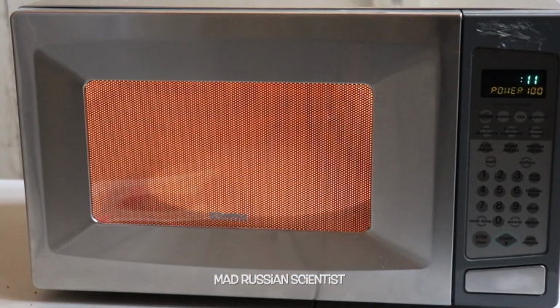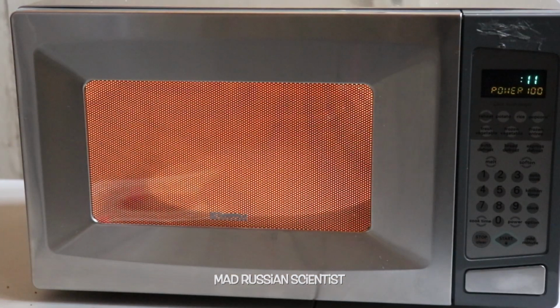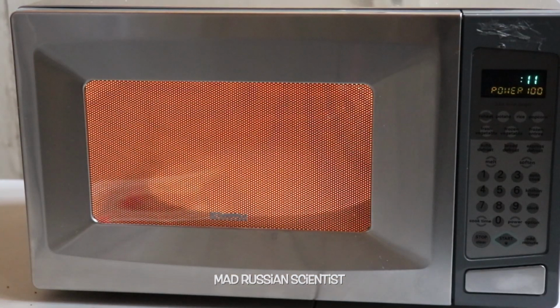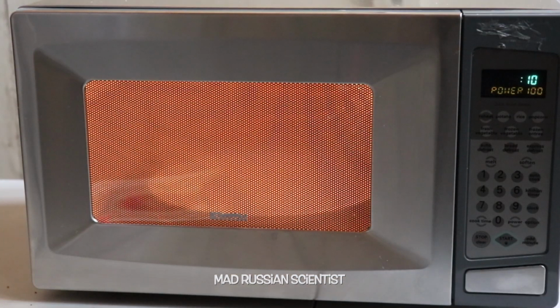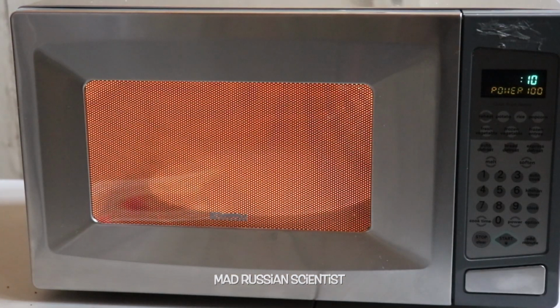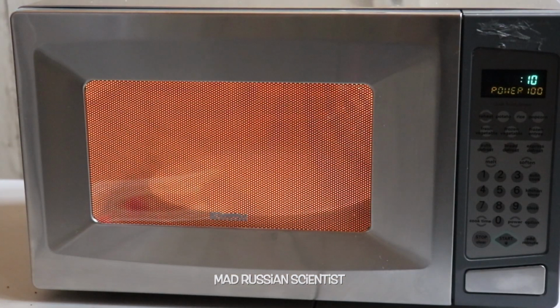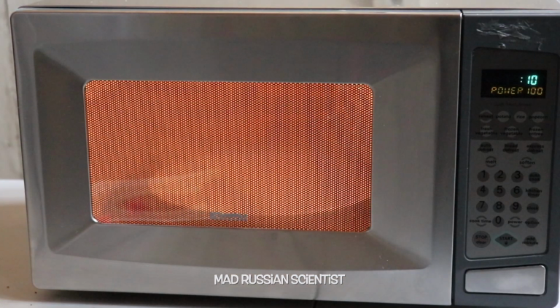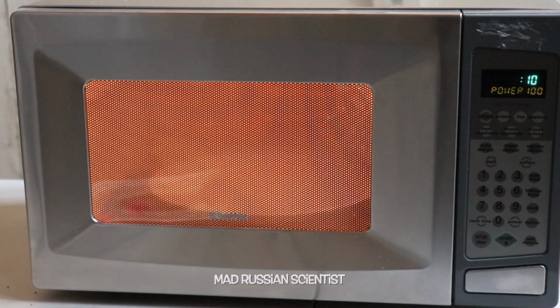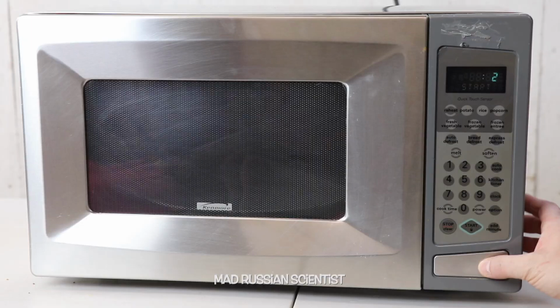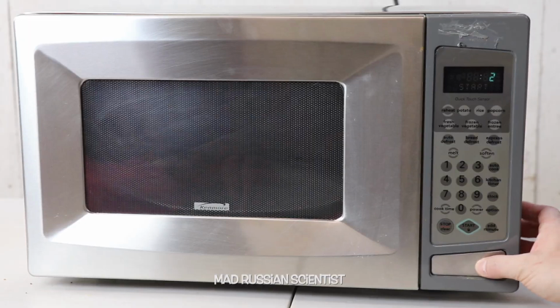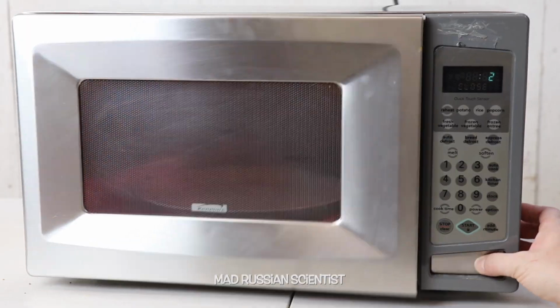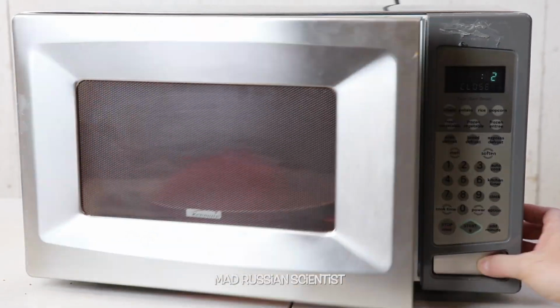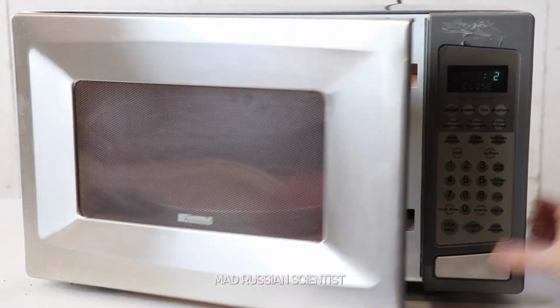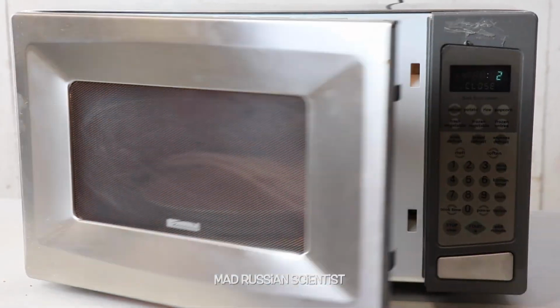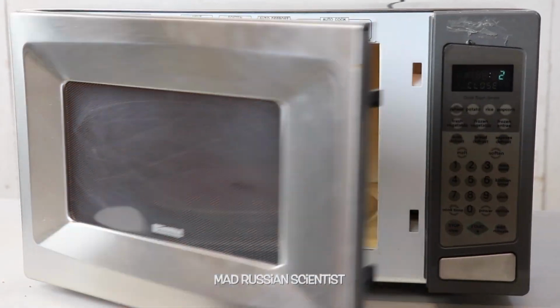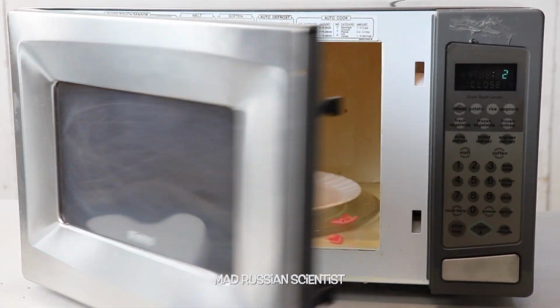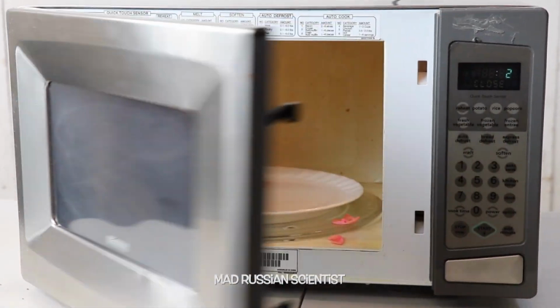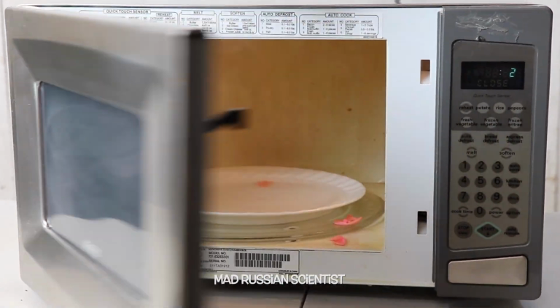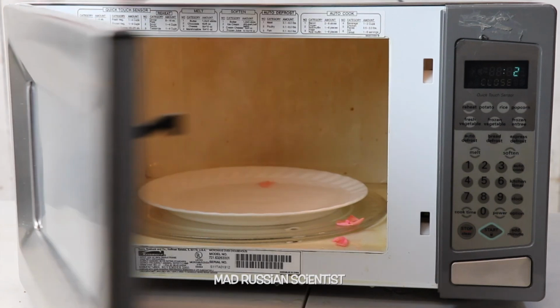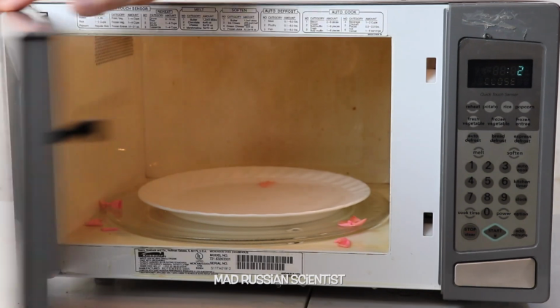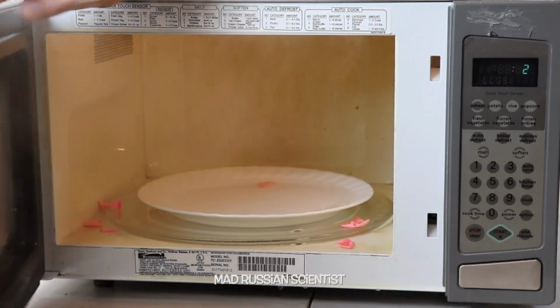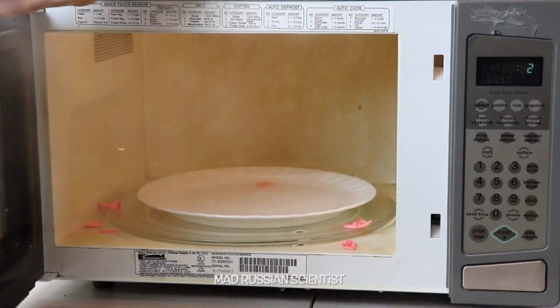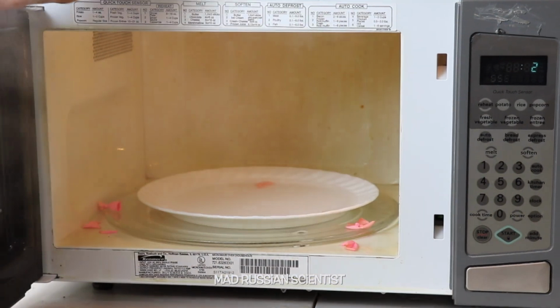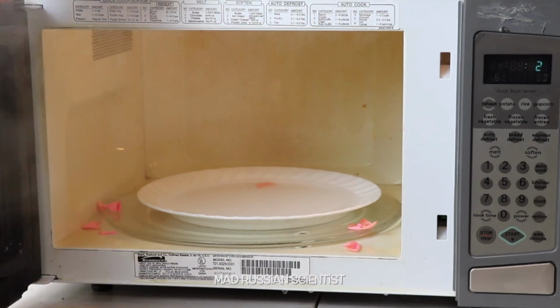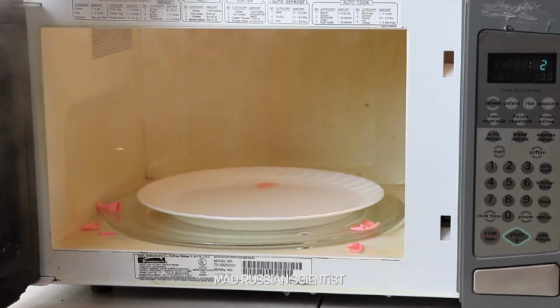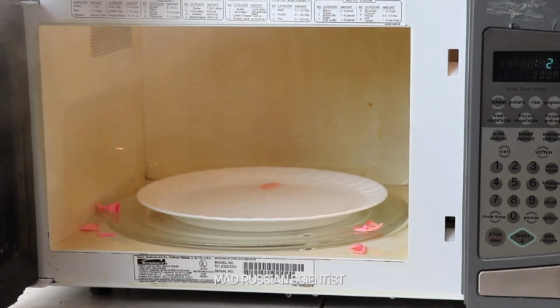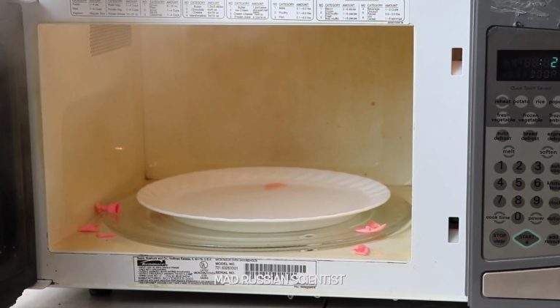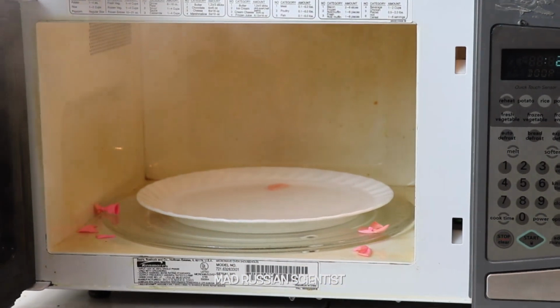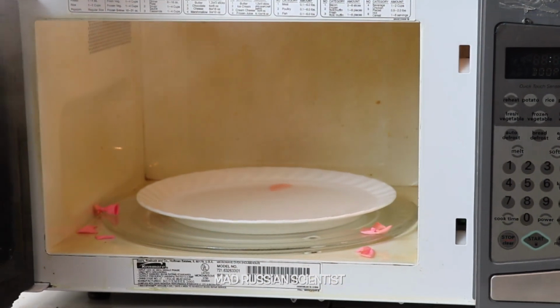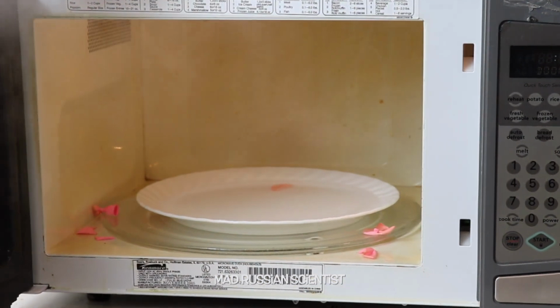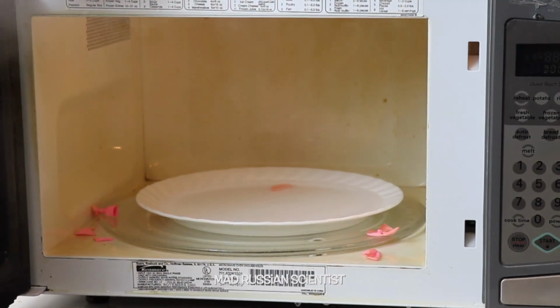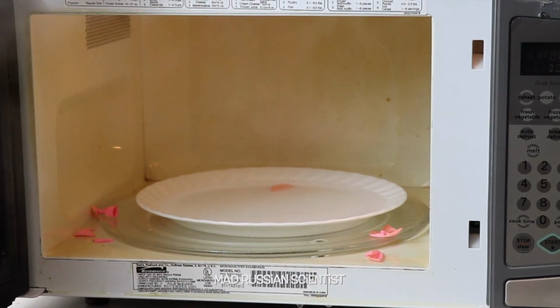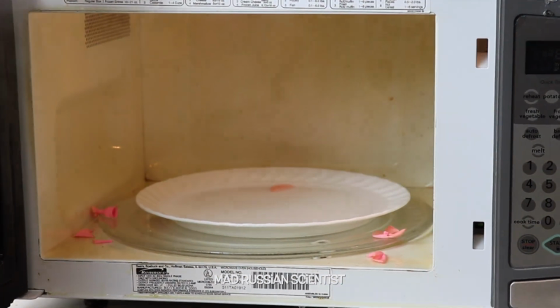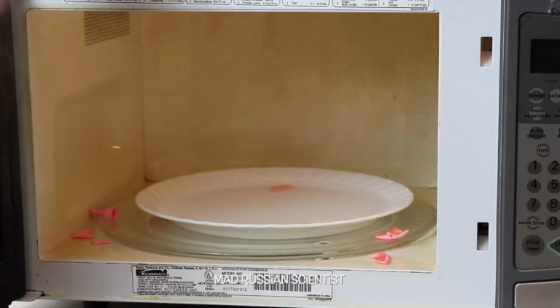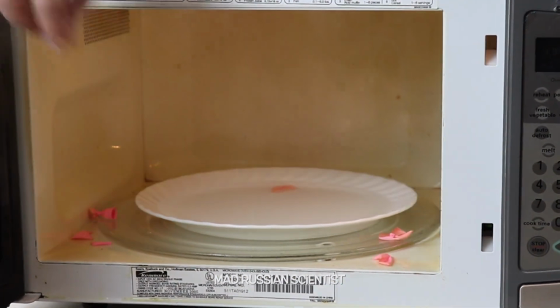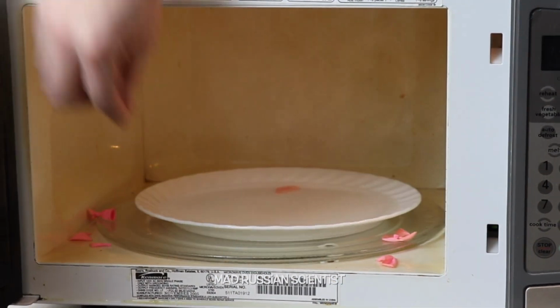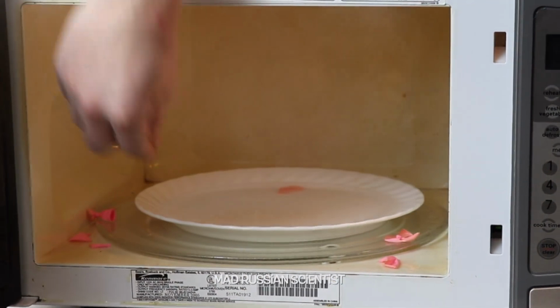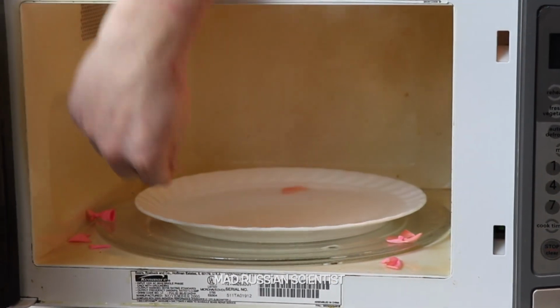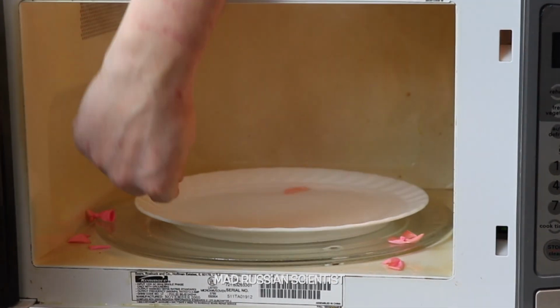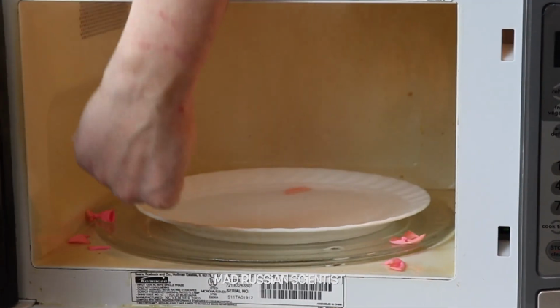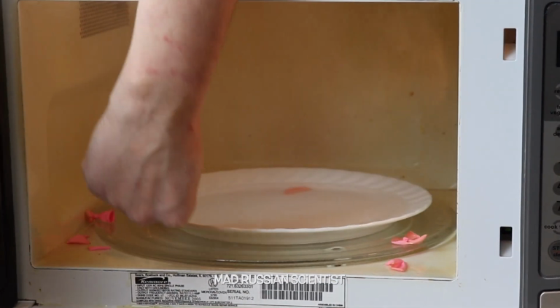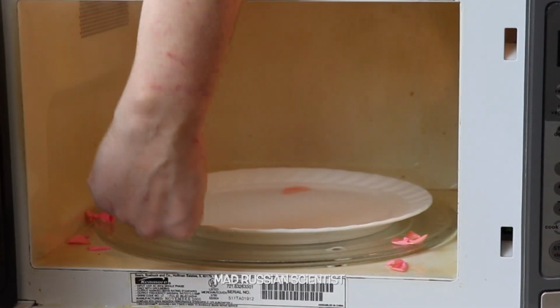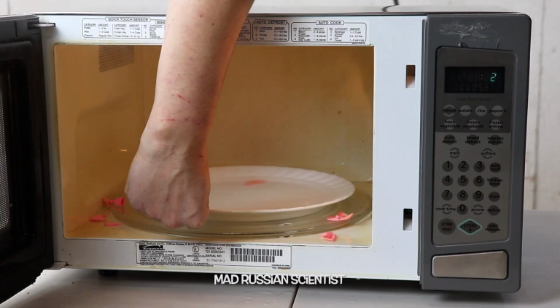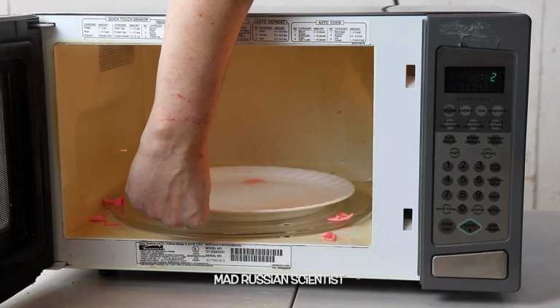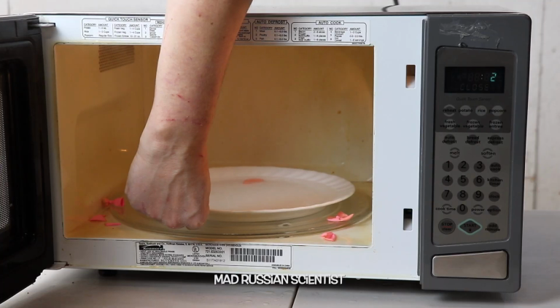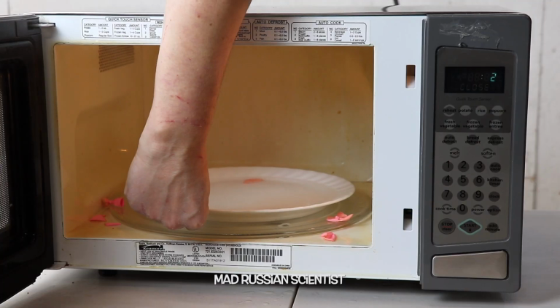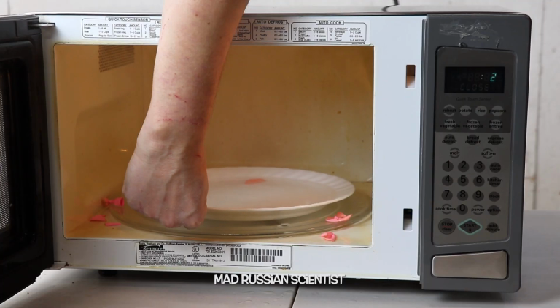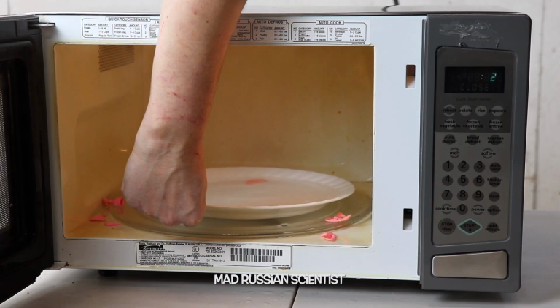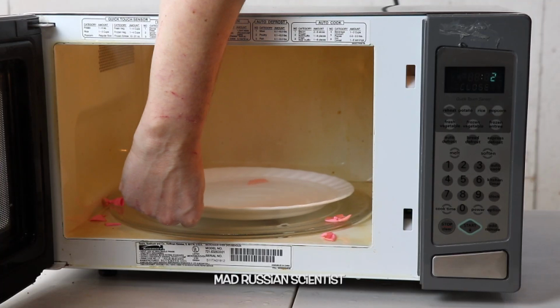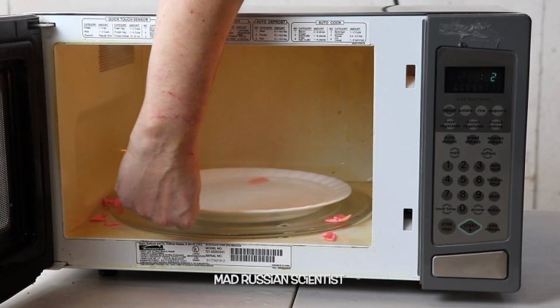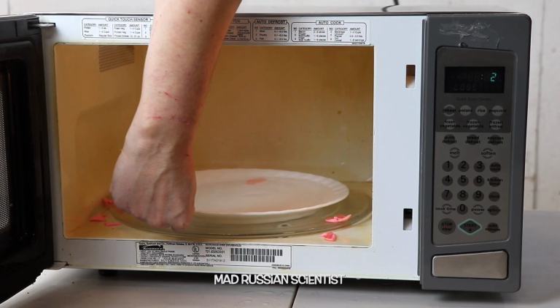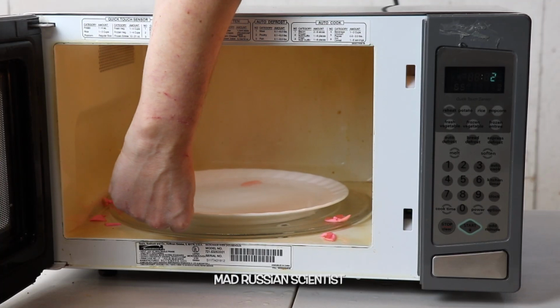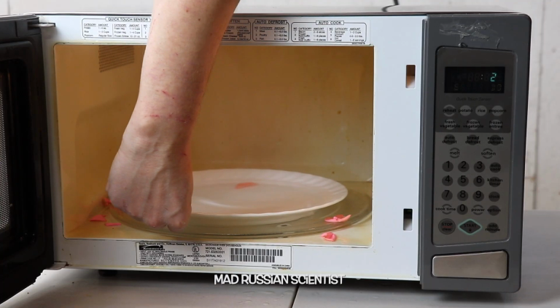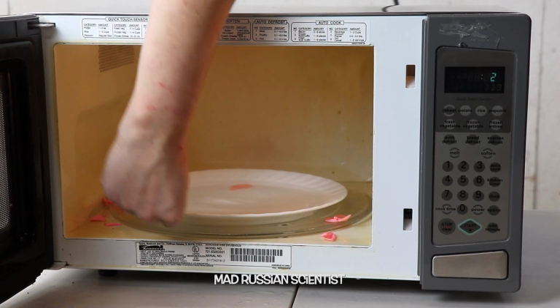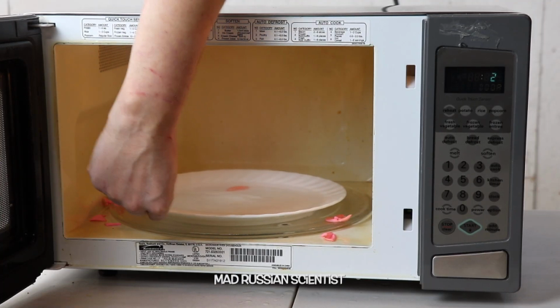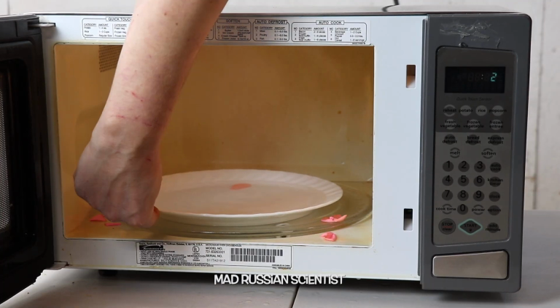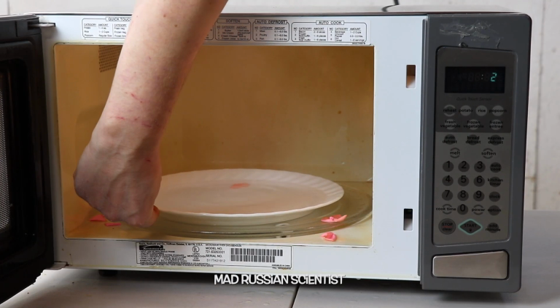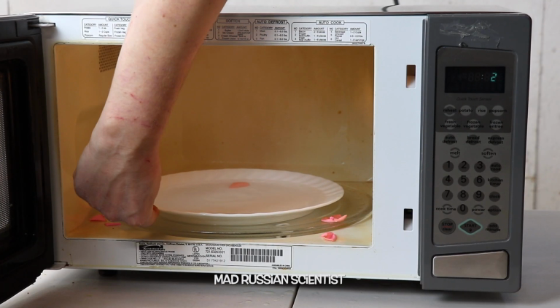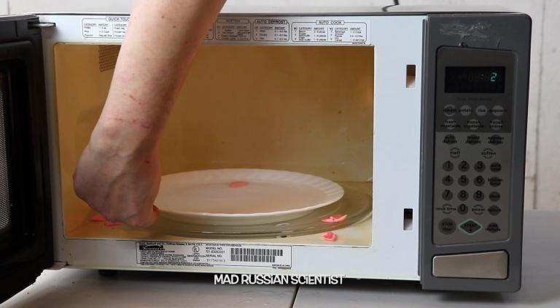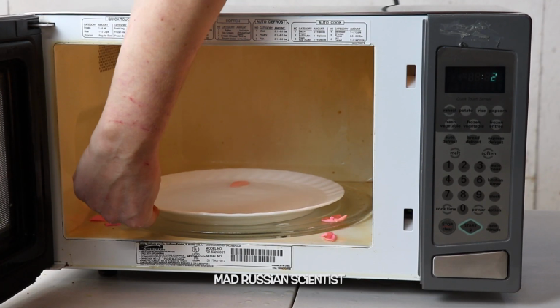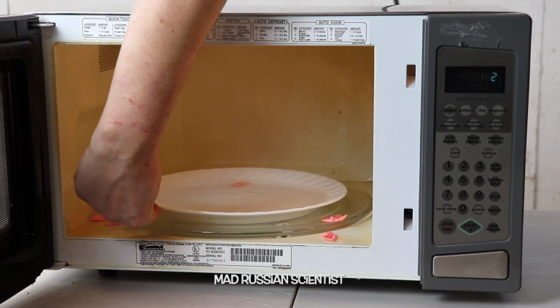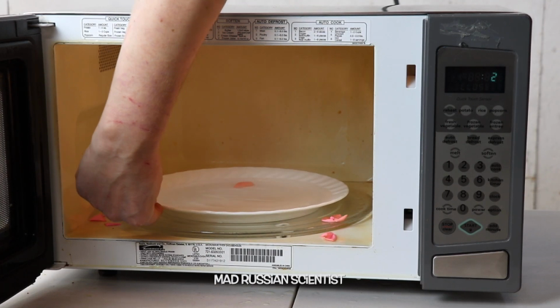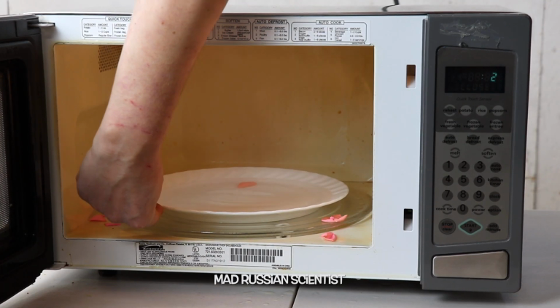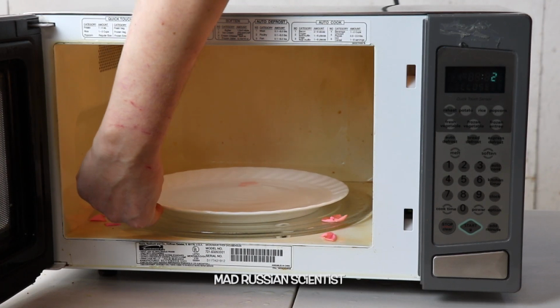Ooh, crazy. Whoa. Let's see what is in there. Bunch of water, and it's probably too hot — yeah, it's hot.